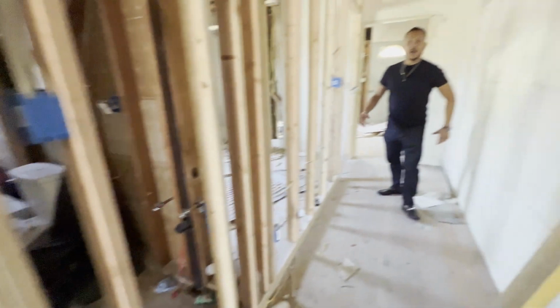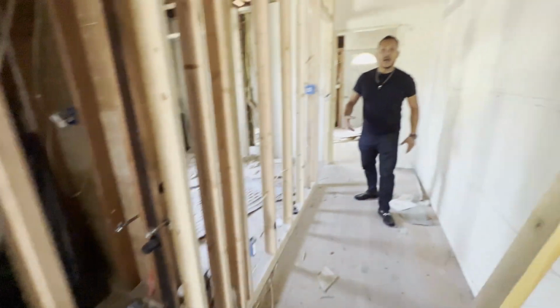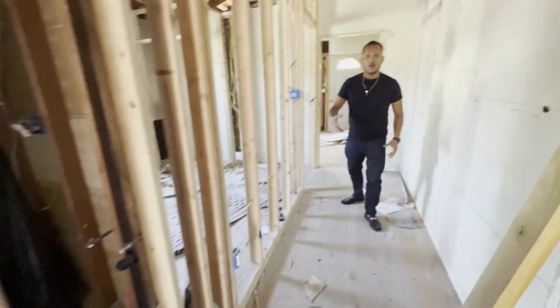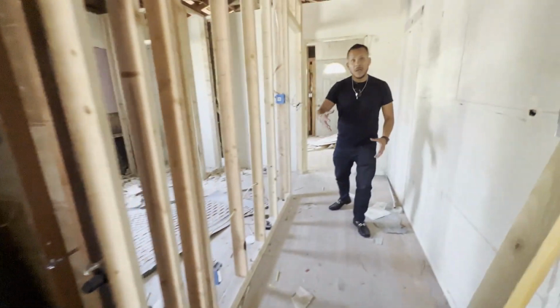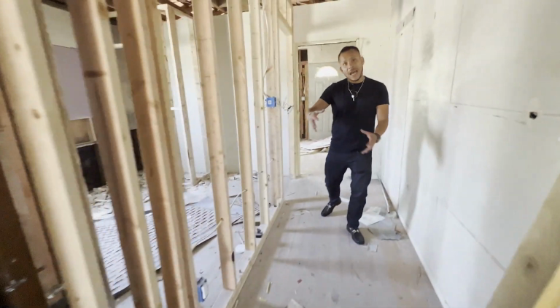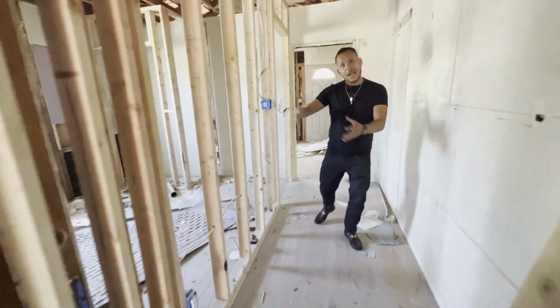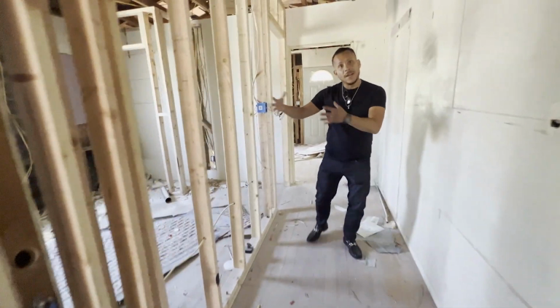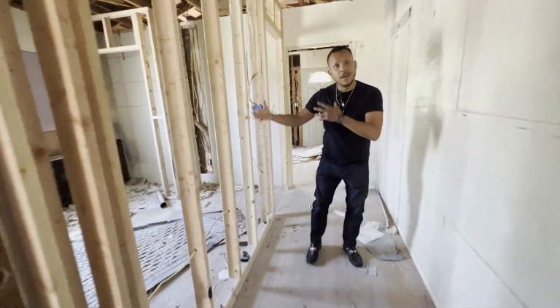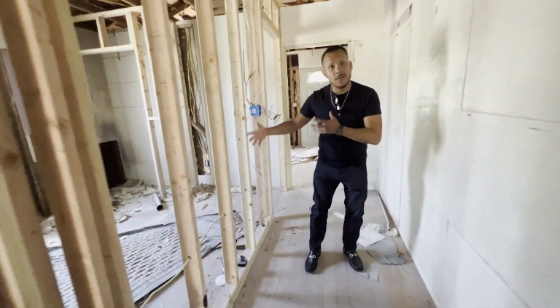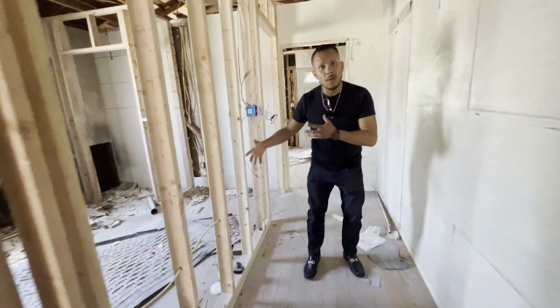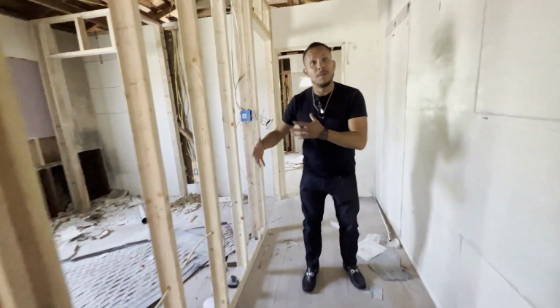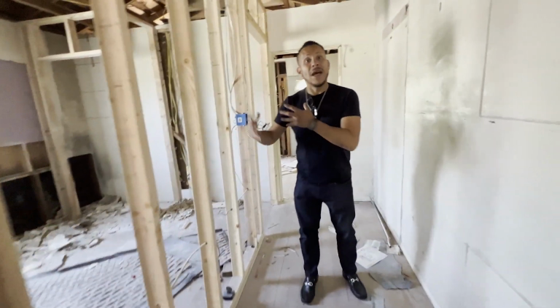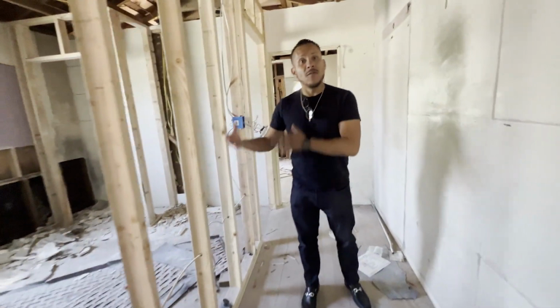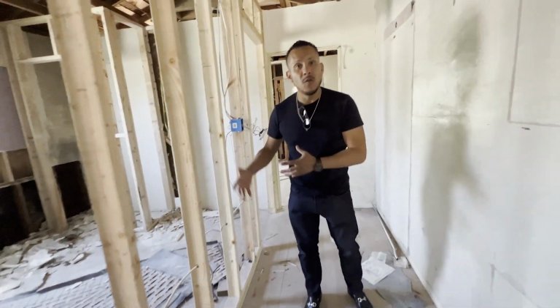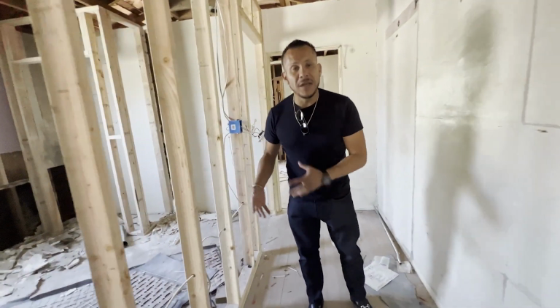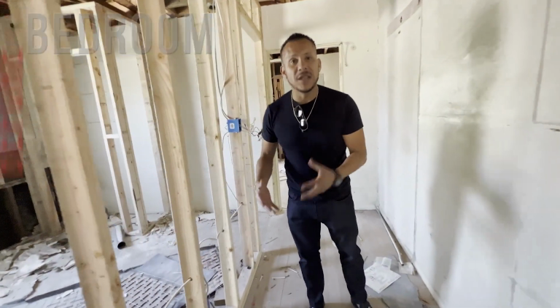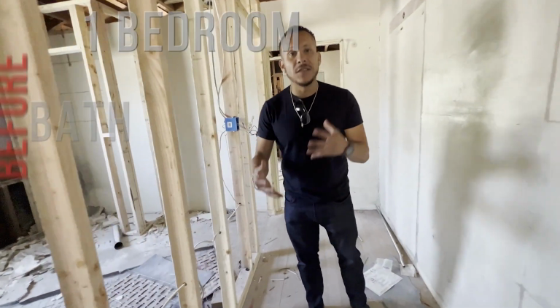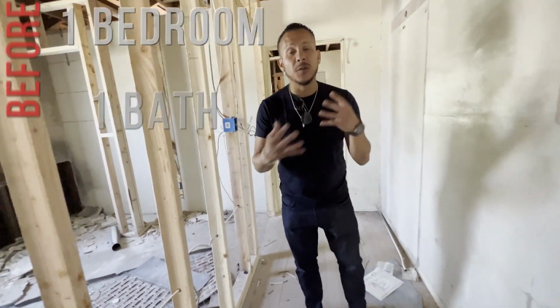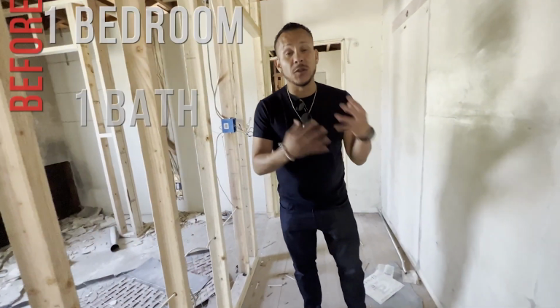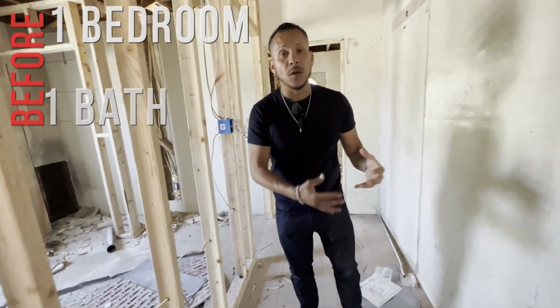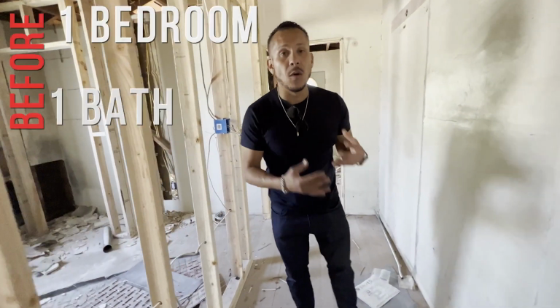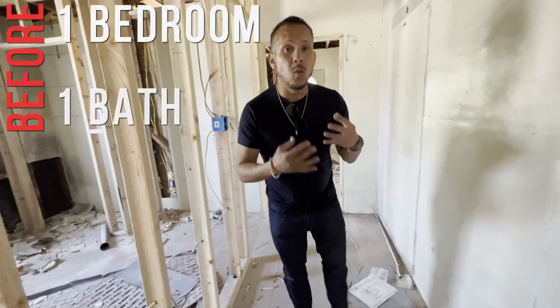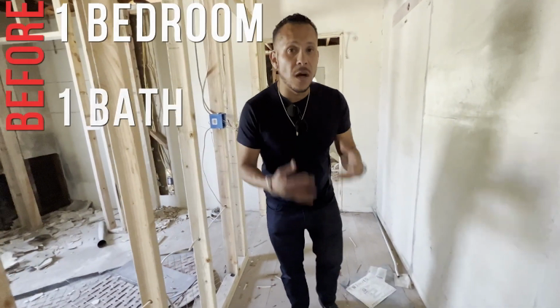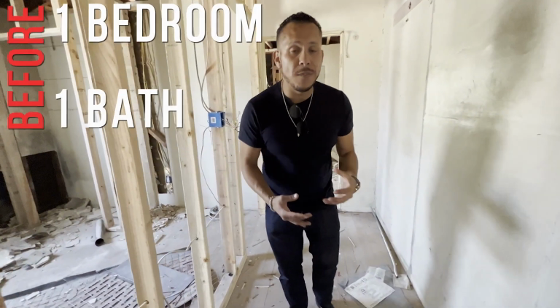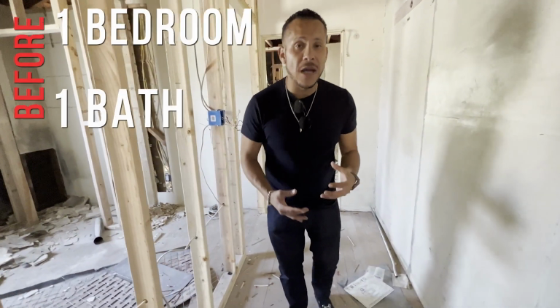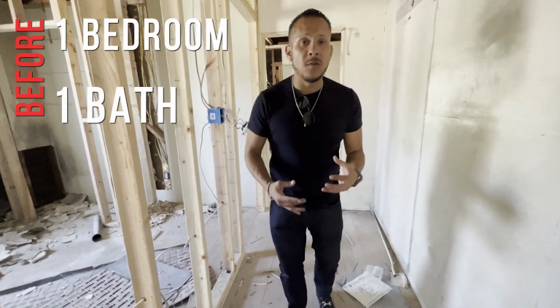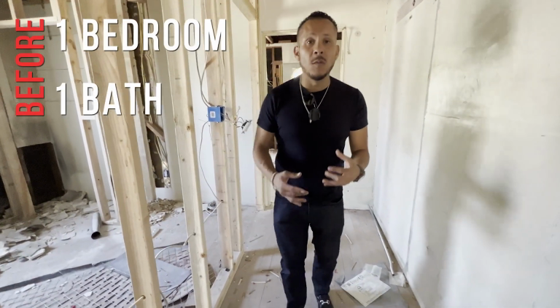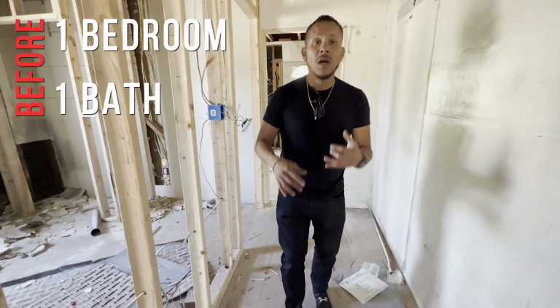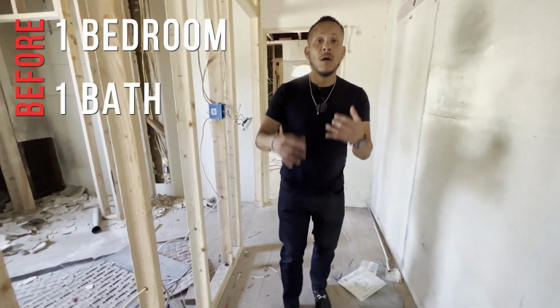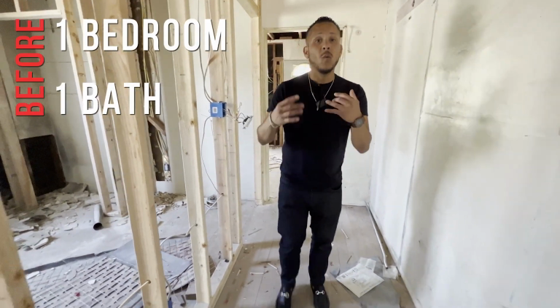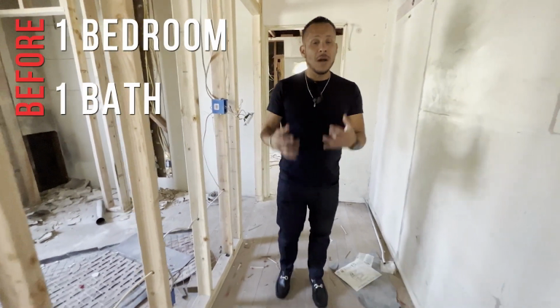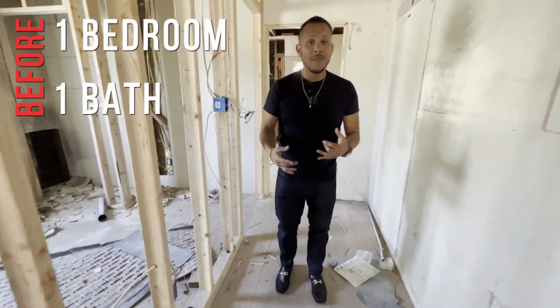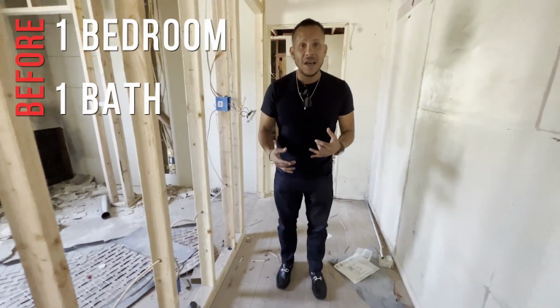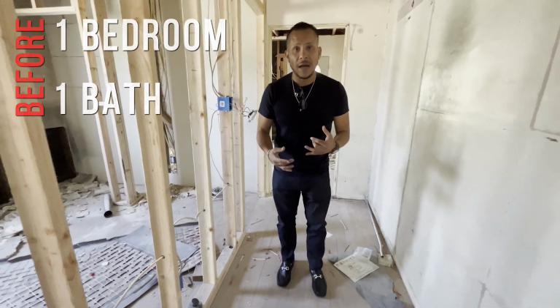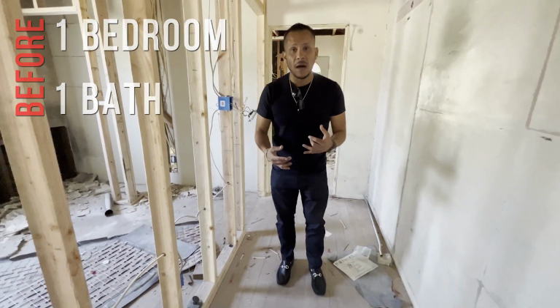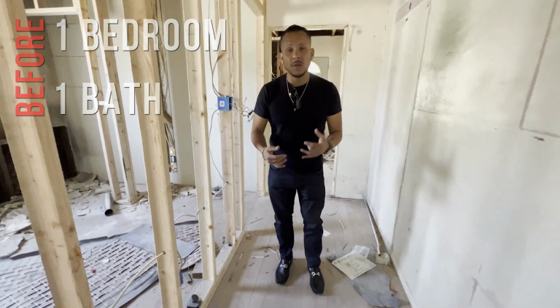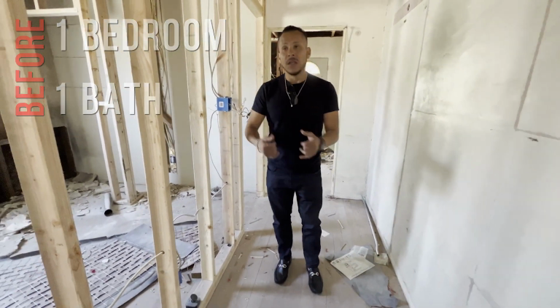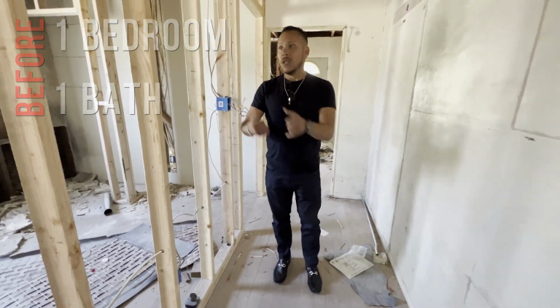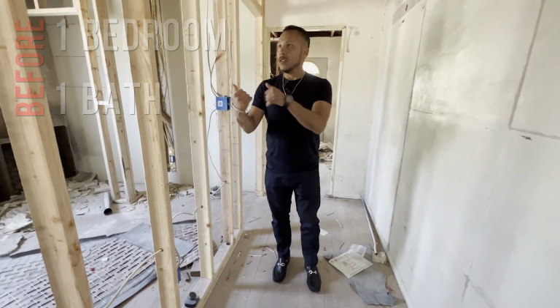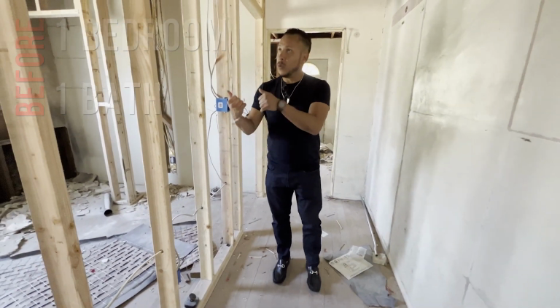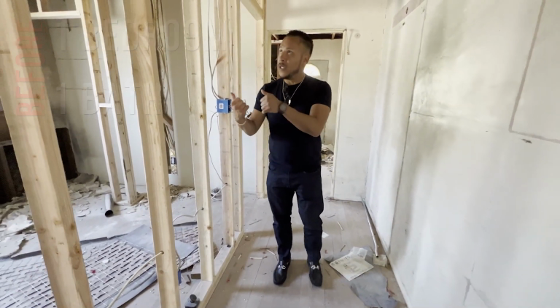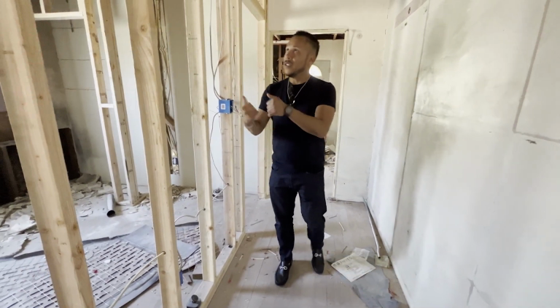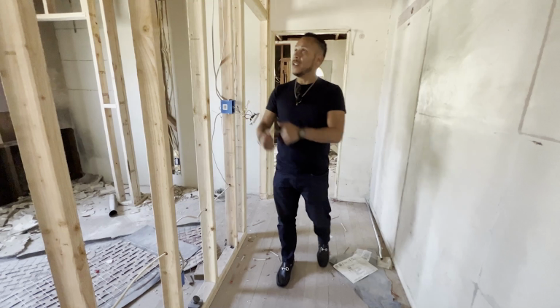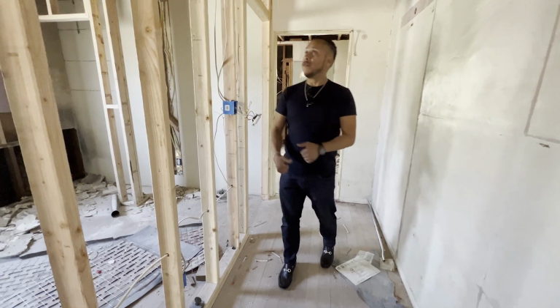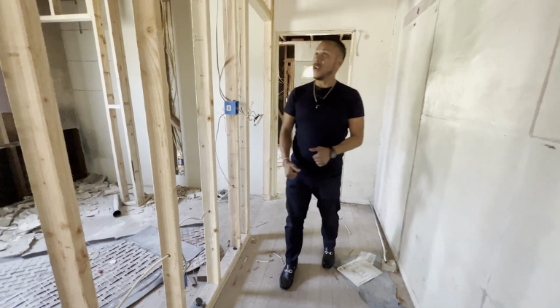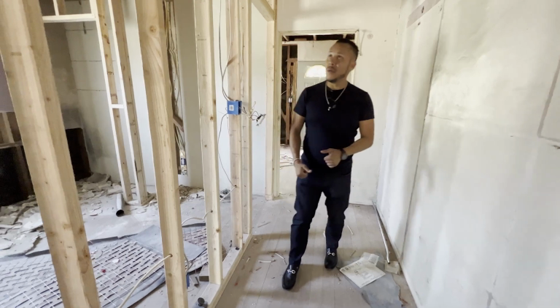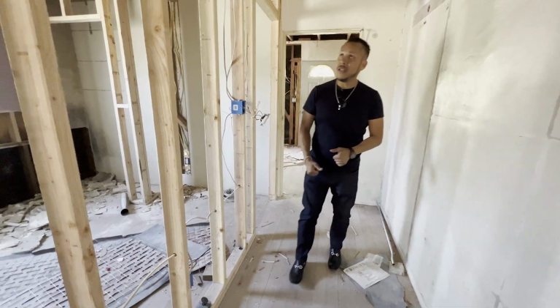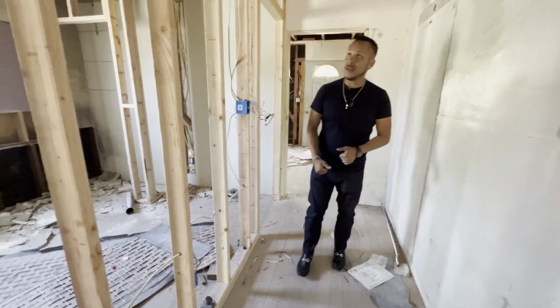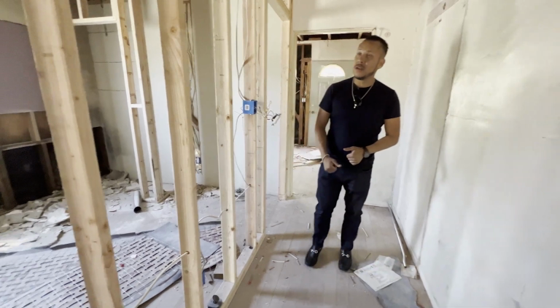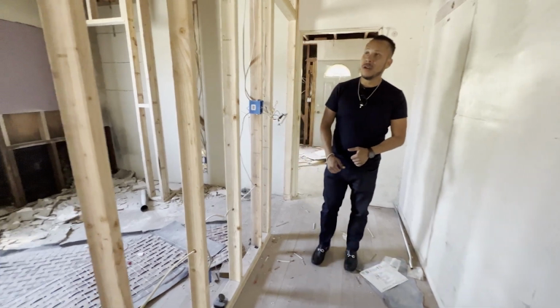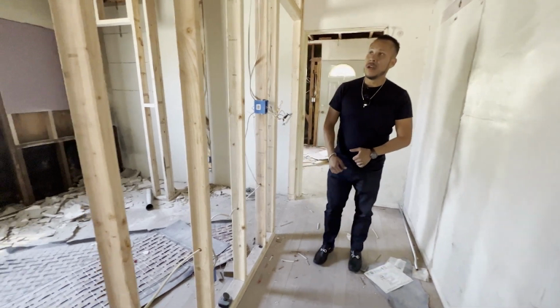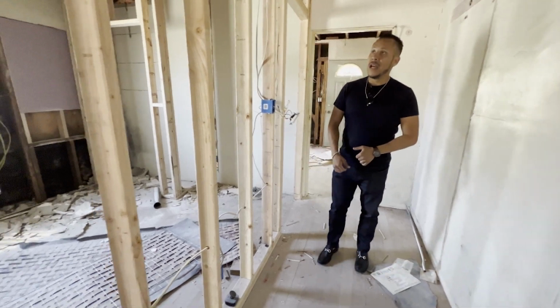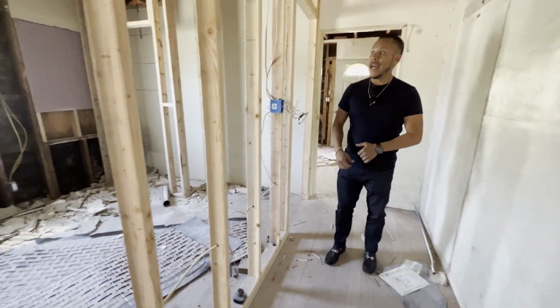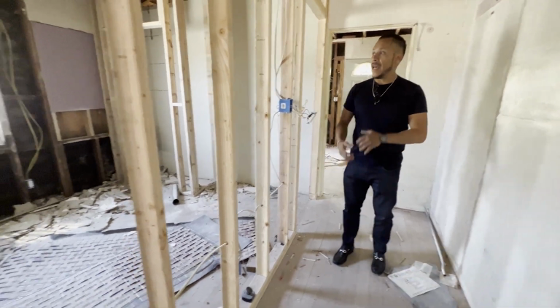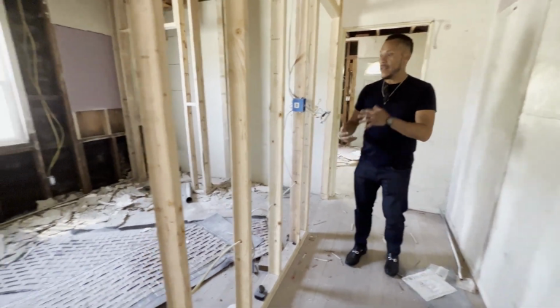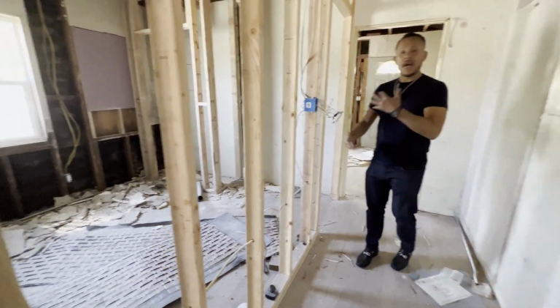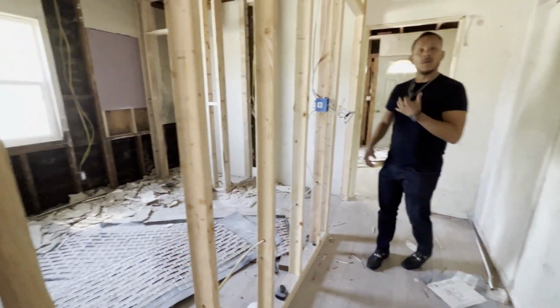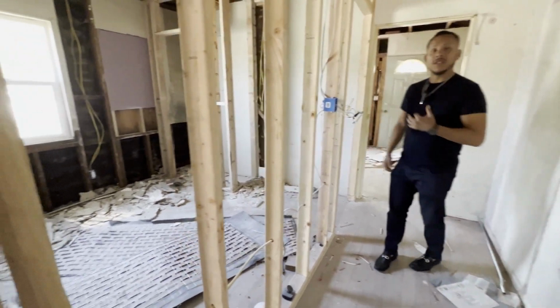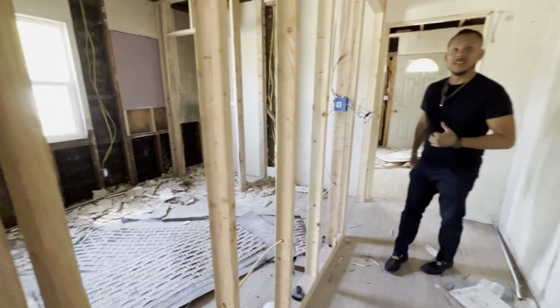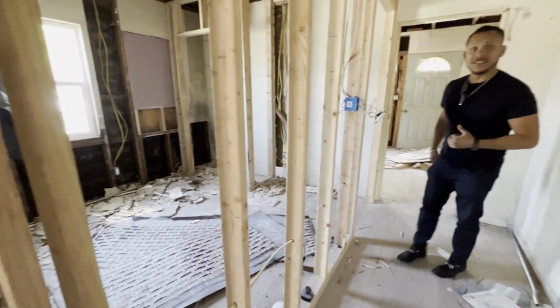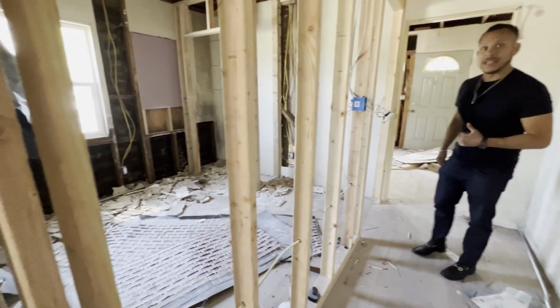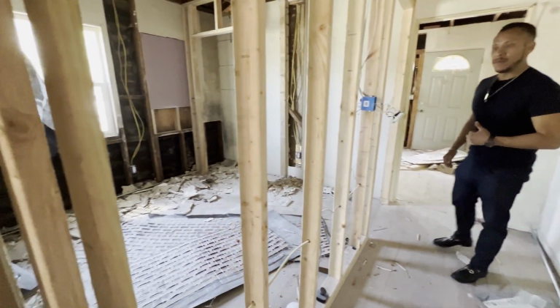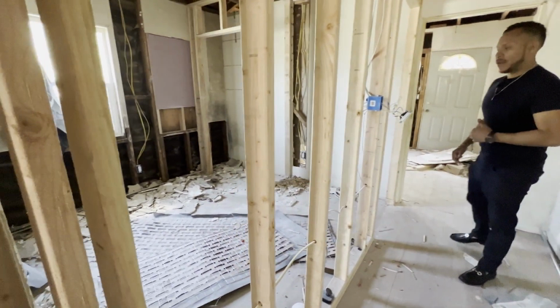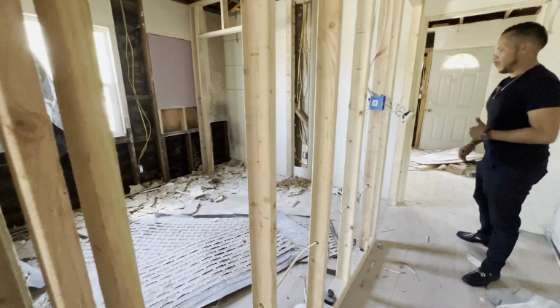We added another bedroom because this was only a one bedroom, one bath house. We've done the framing here and now it's a second bedroom.